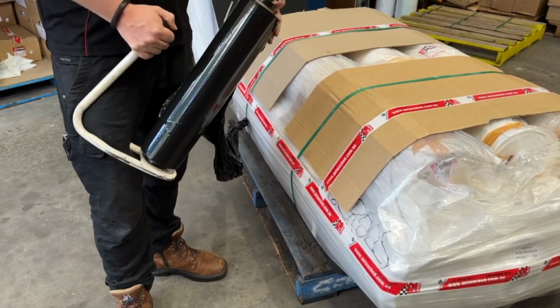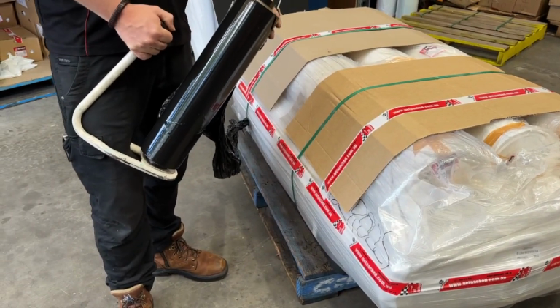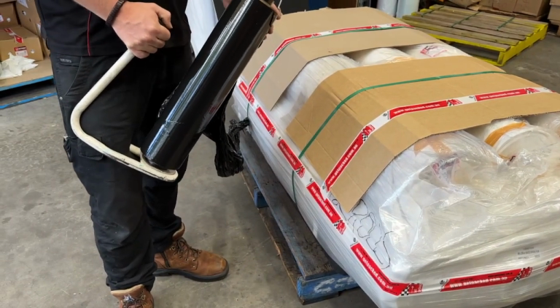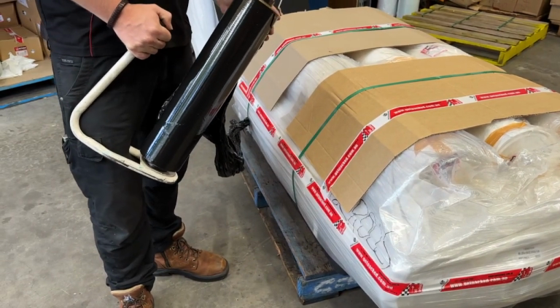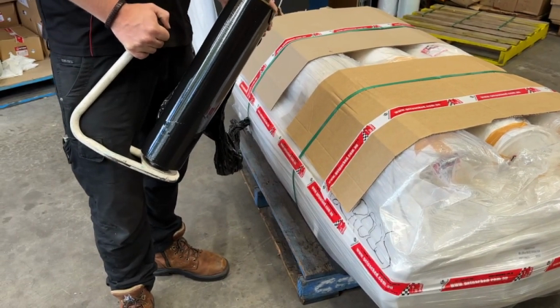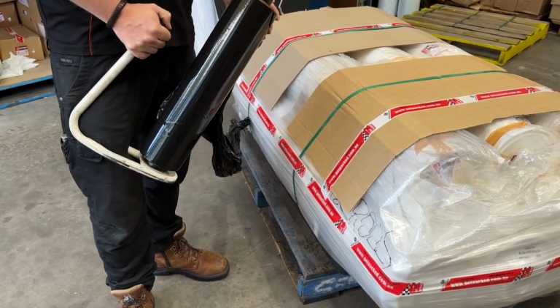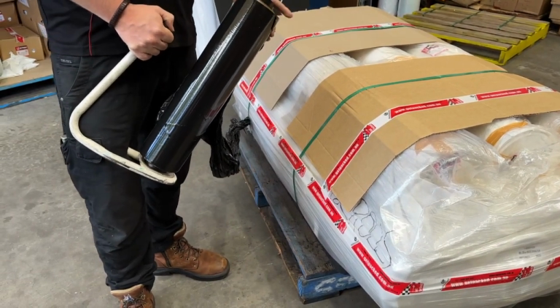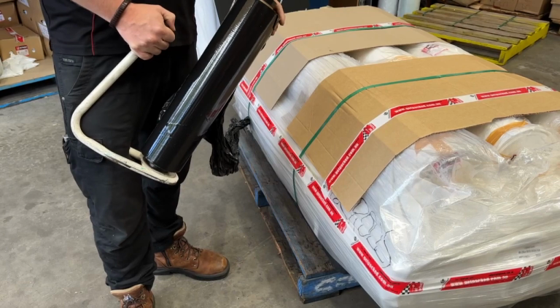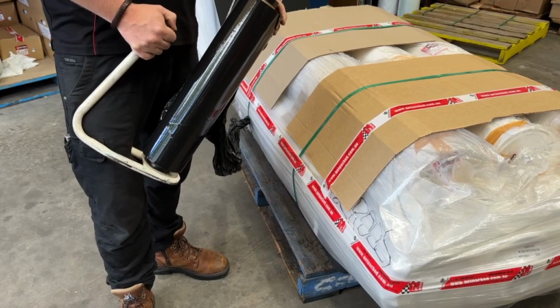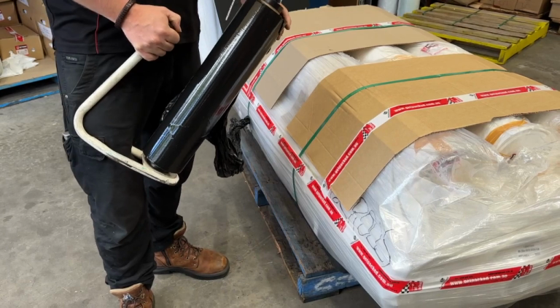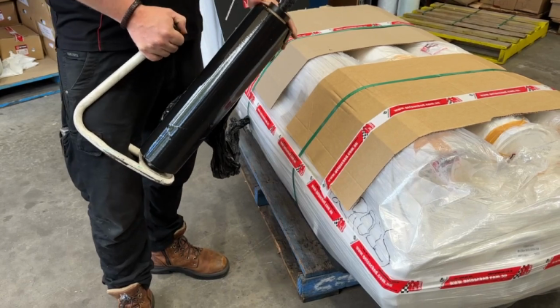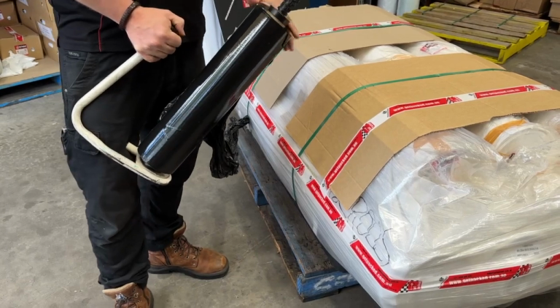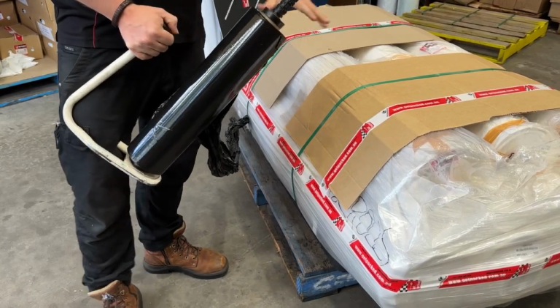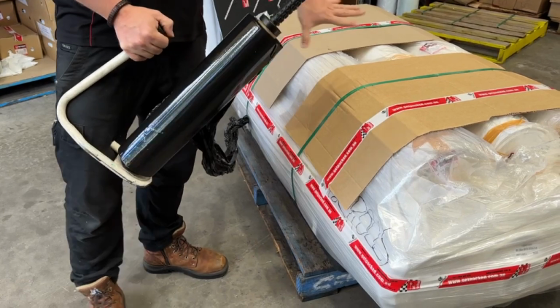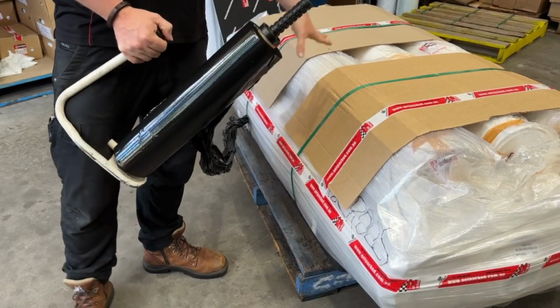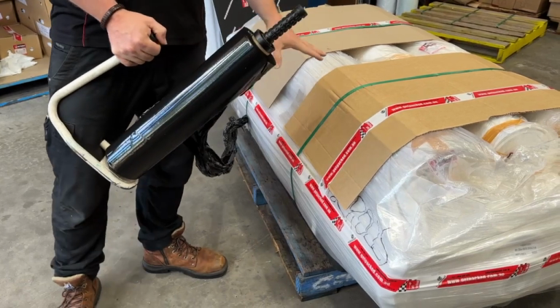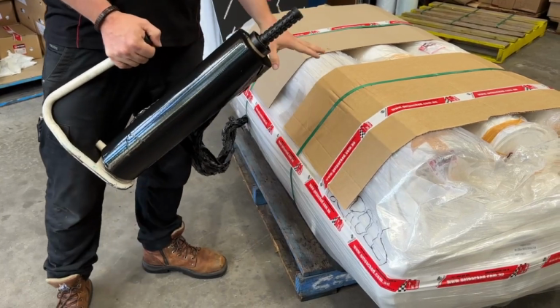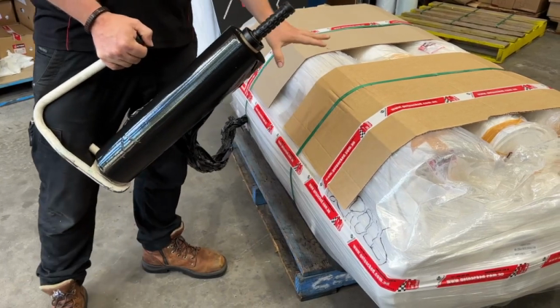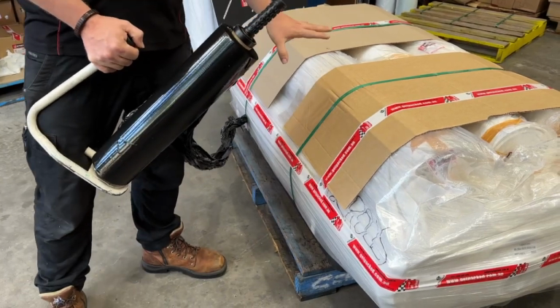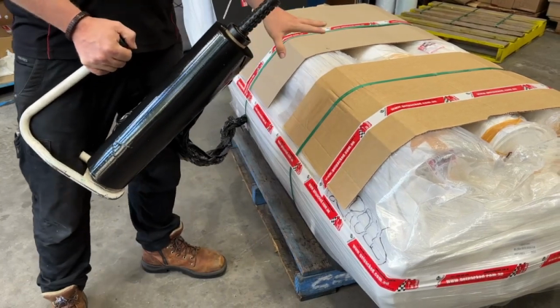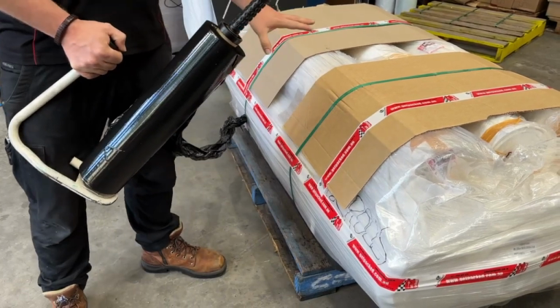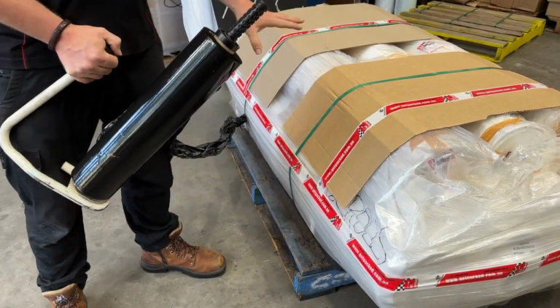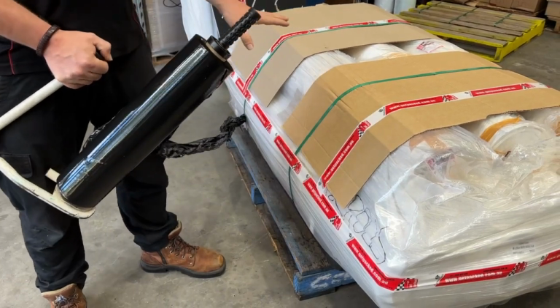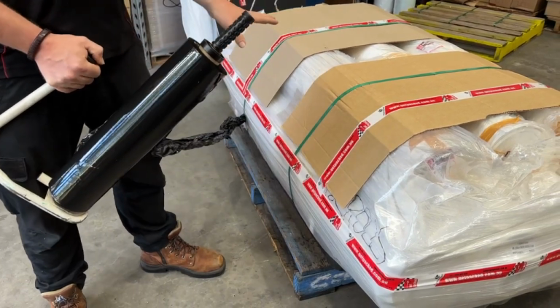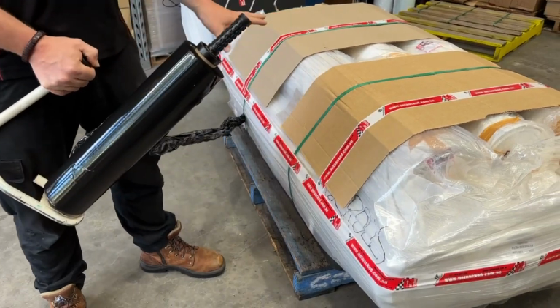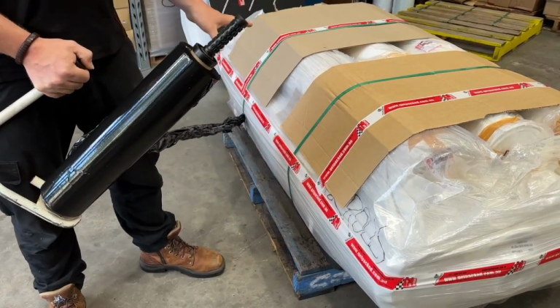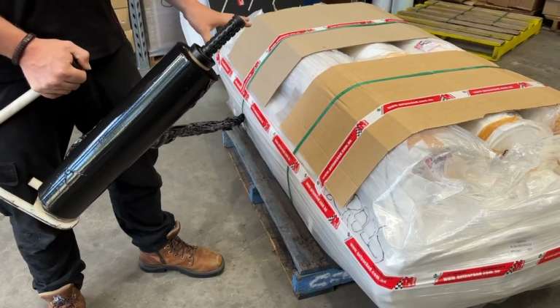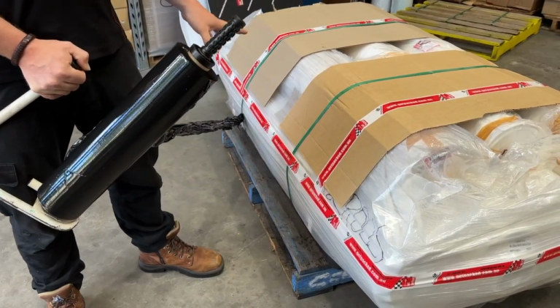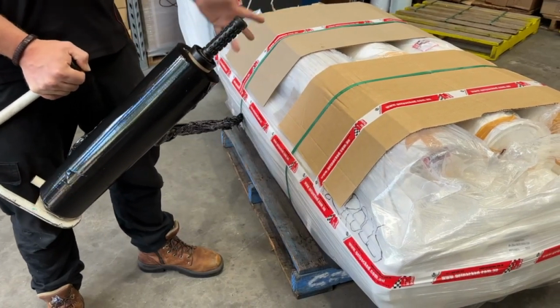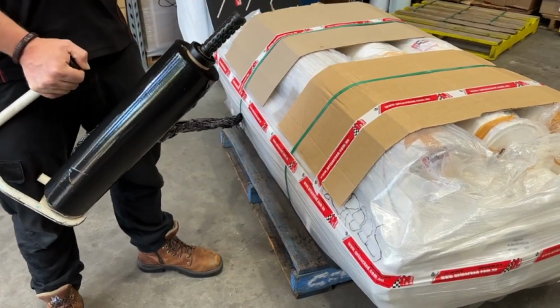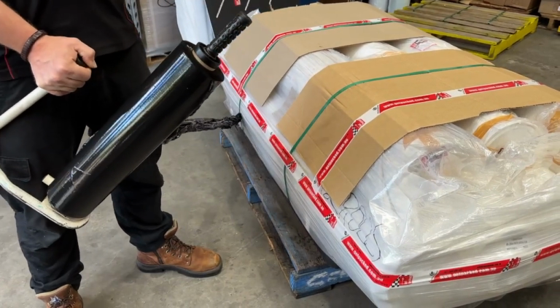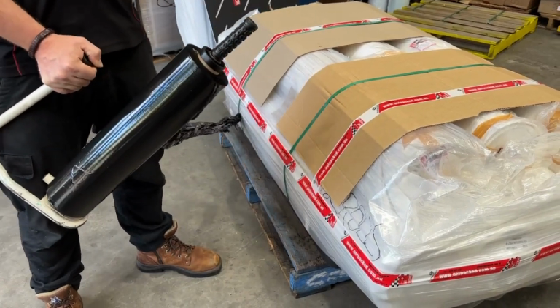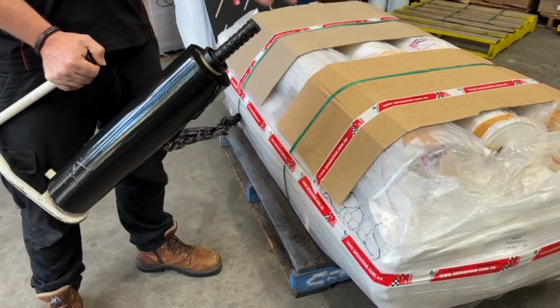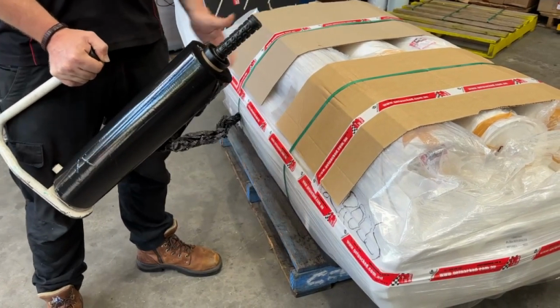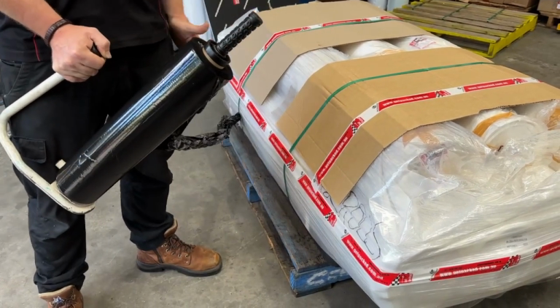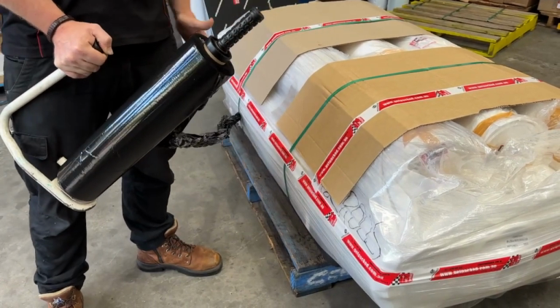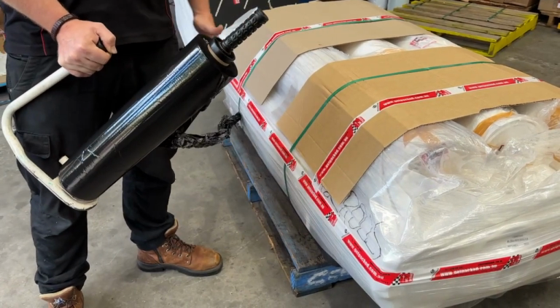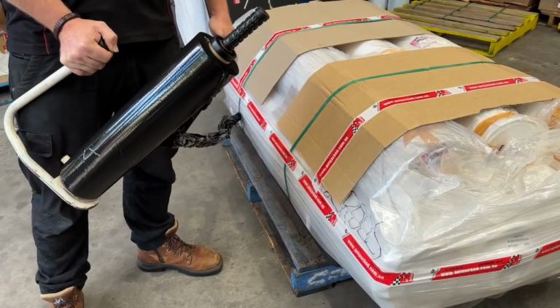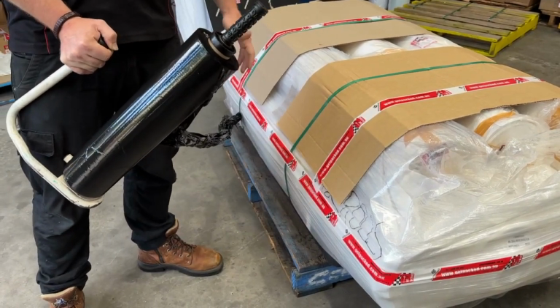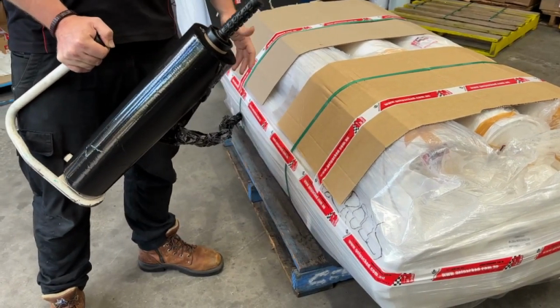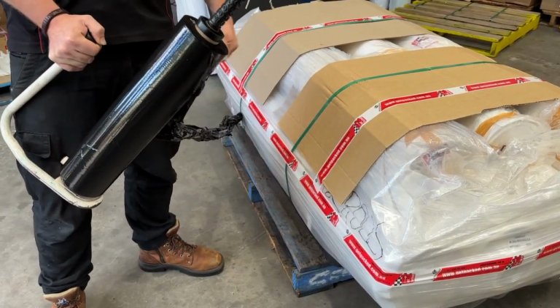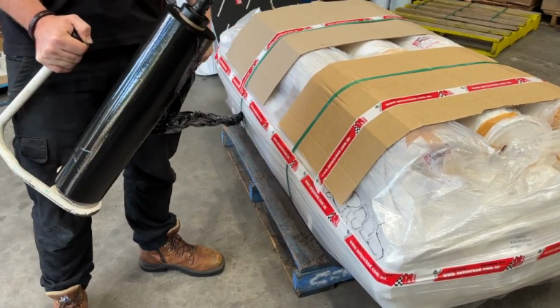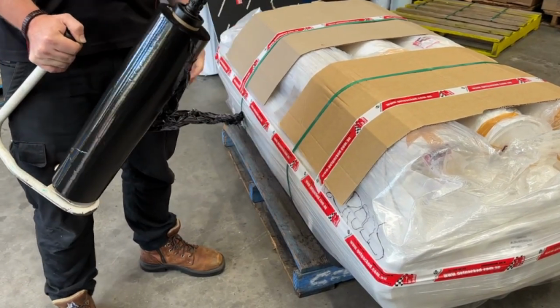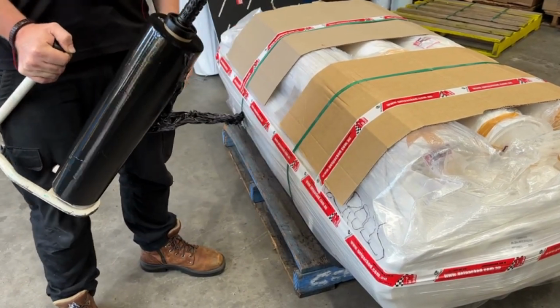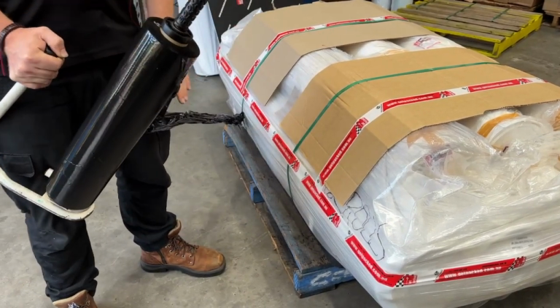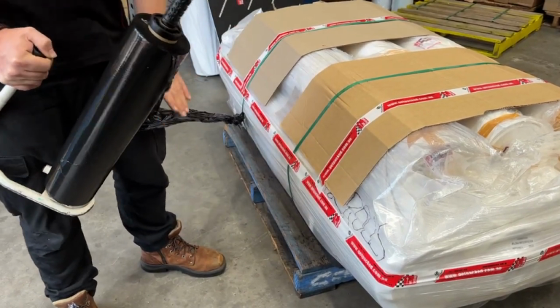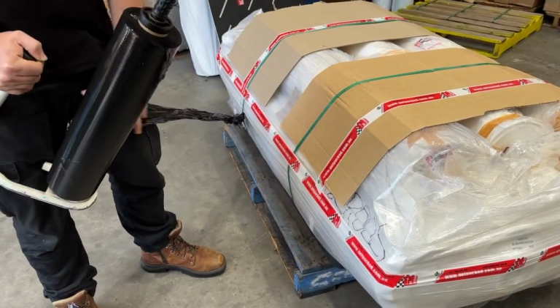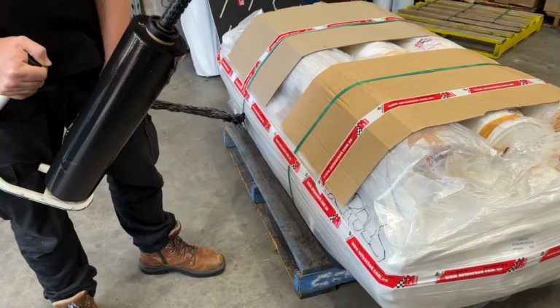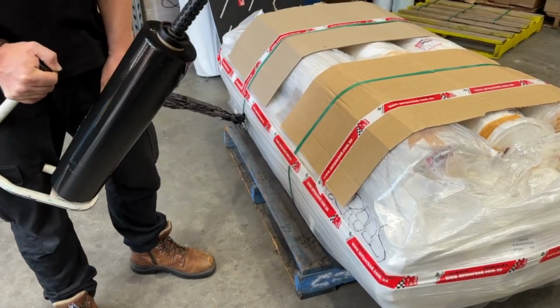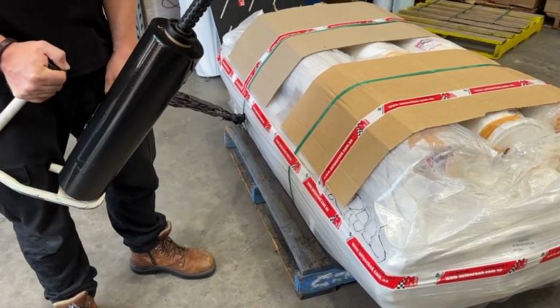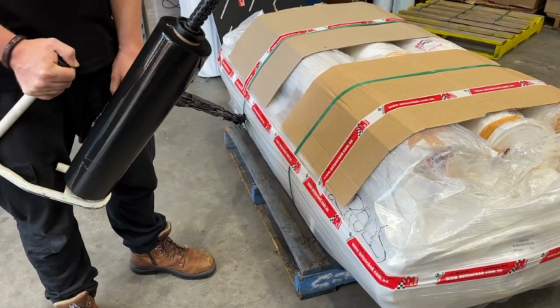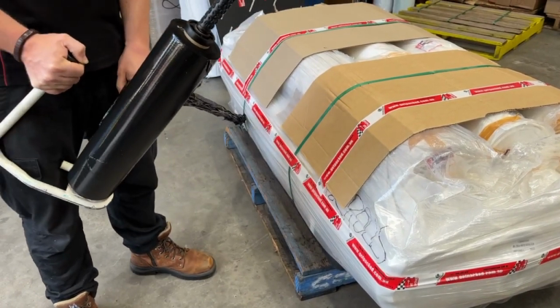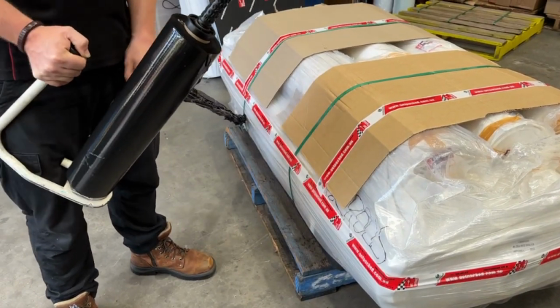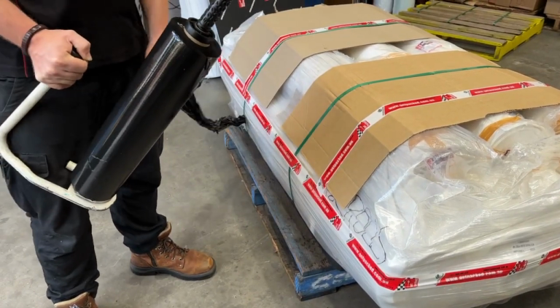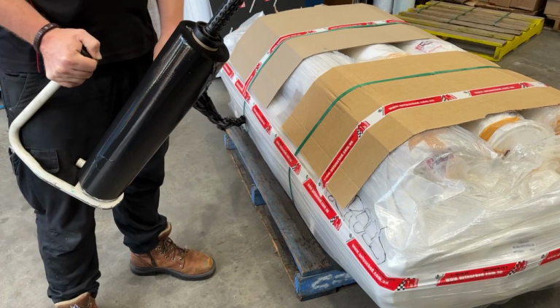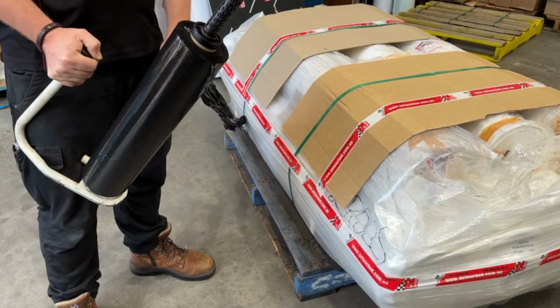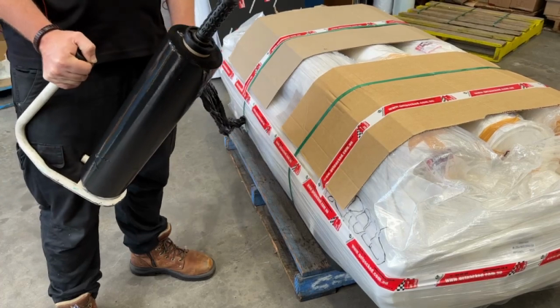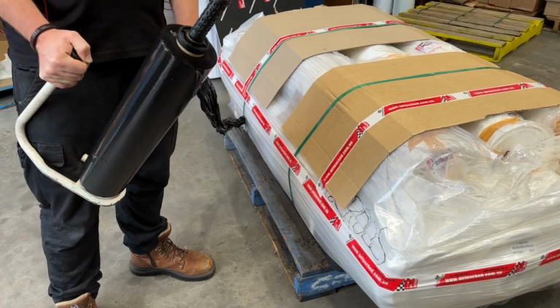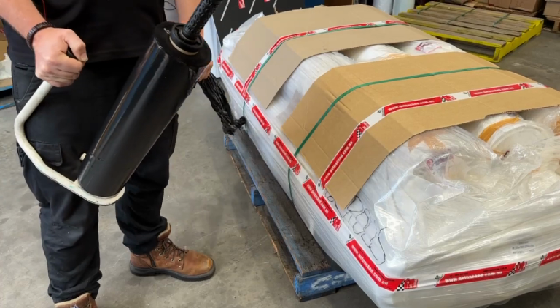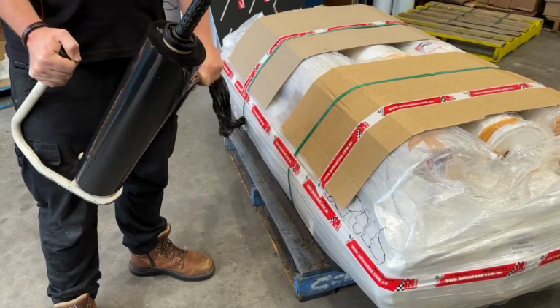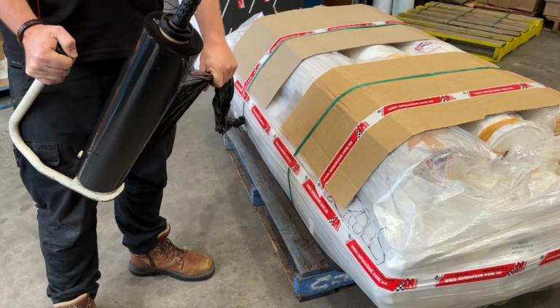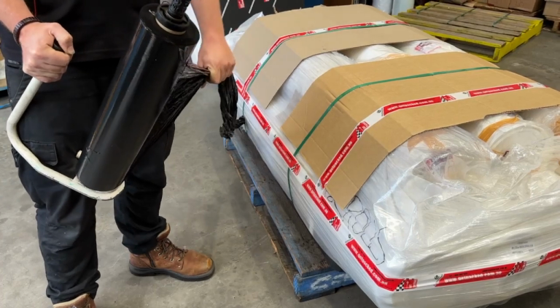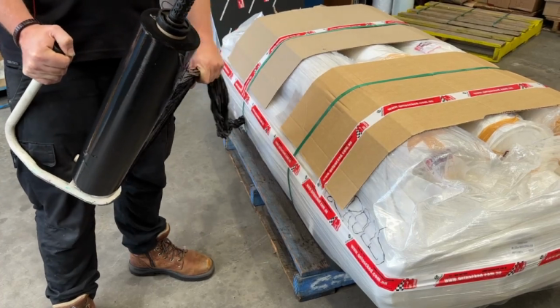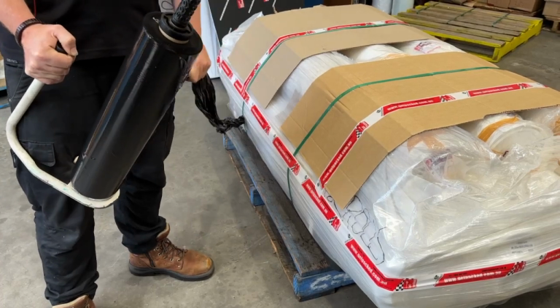A lot of people like to use black because it obviously obscures what you've got on the pallet — it's added security. It's also got really good stretch so we can bind it tightly.